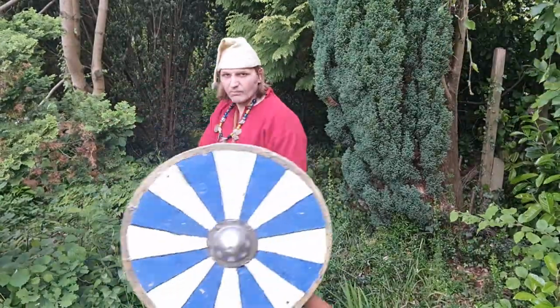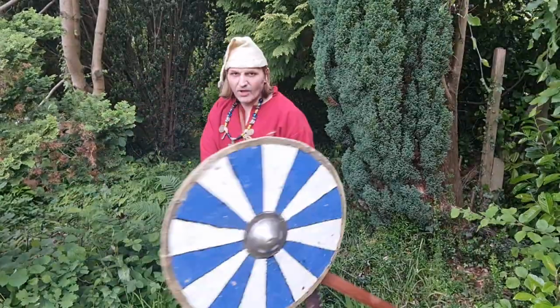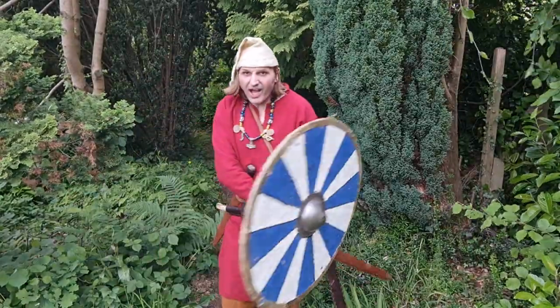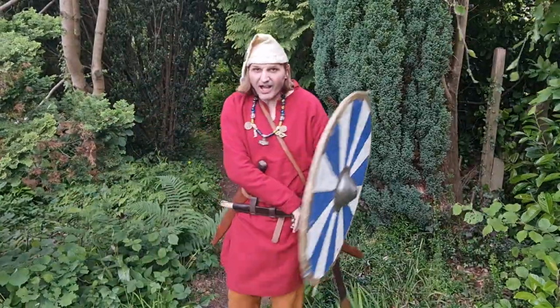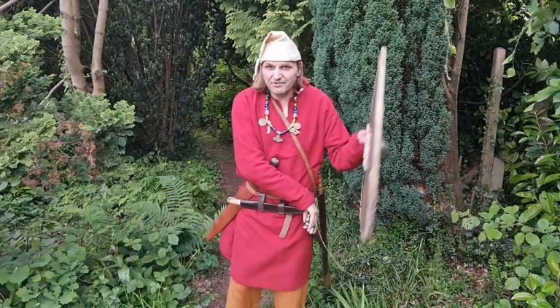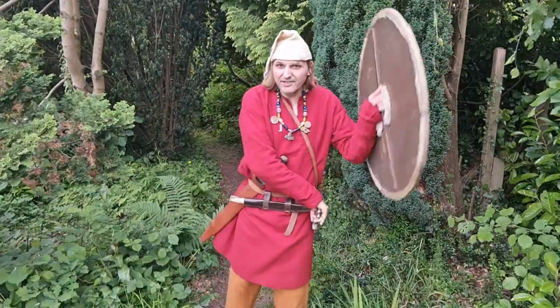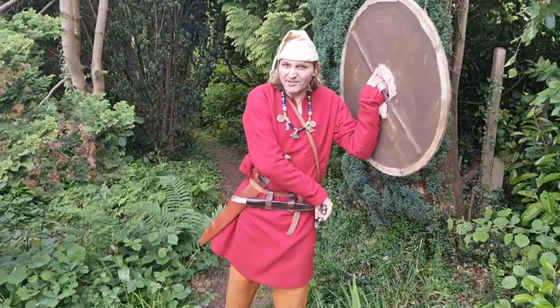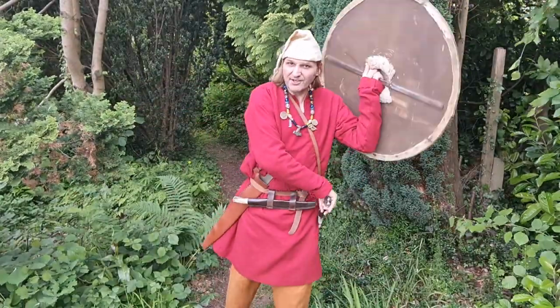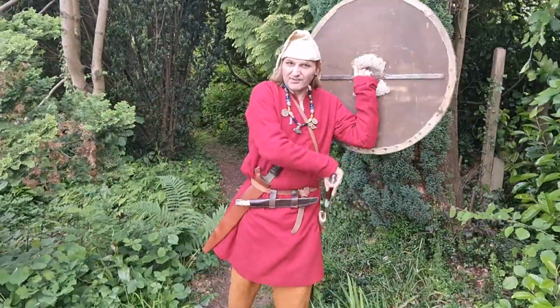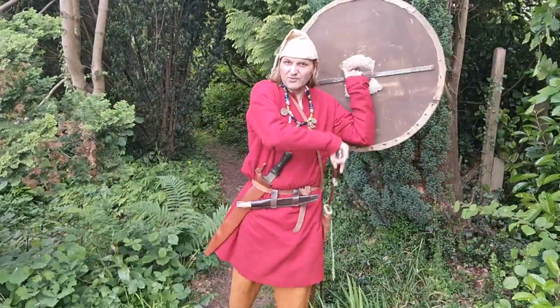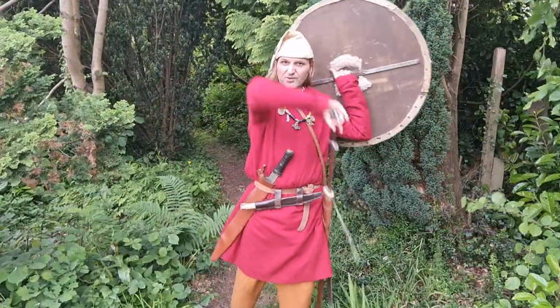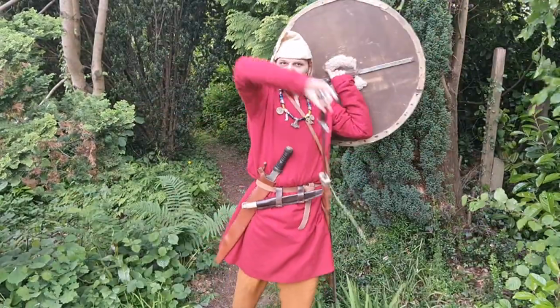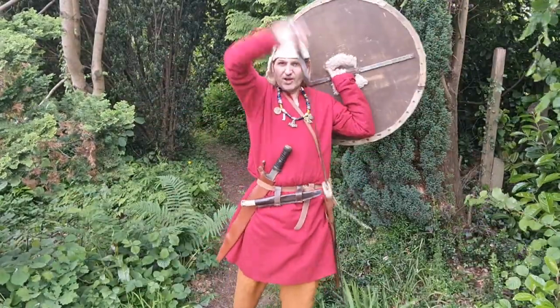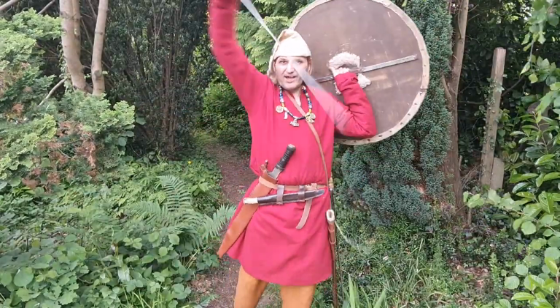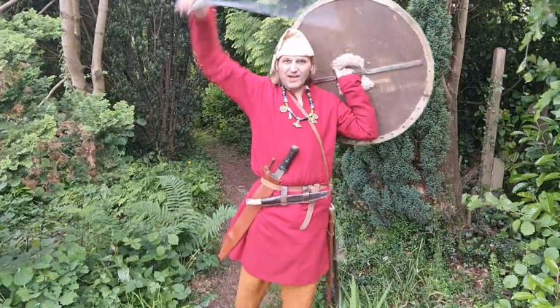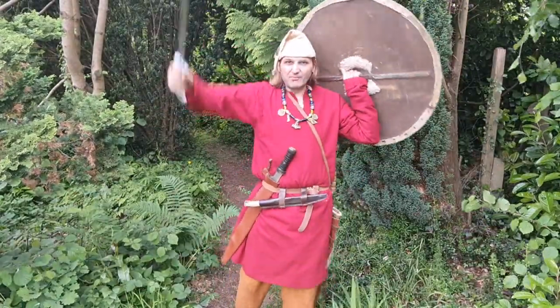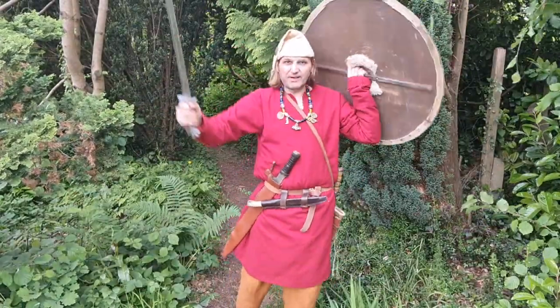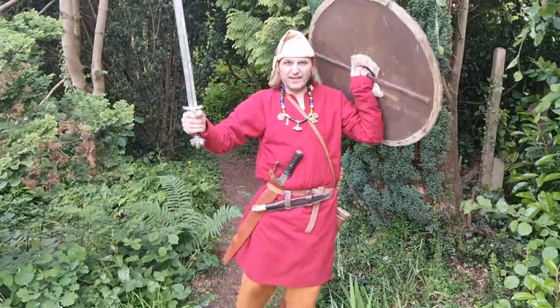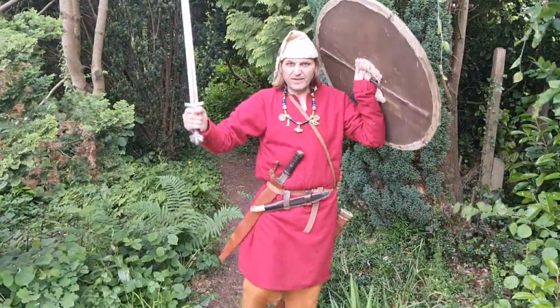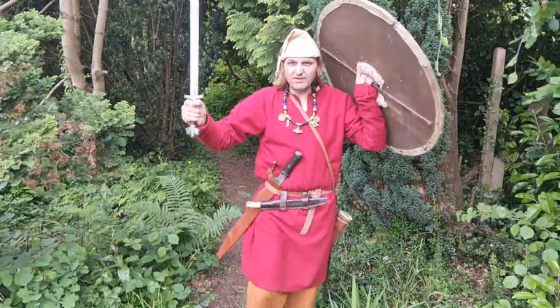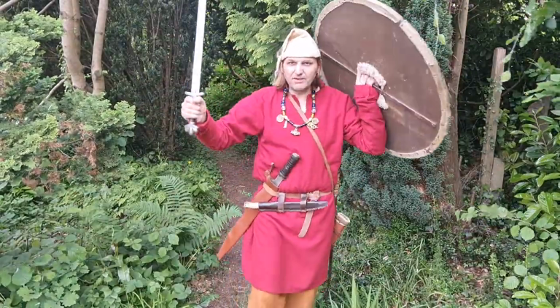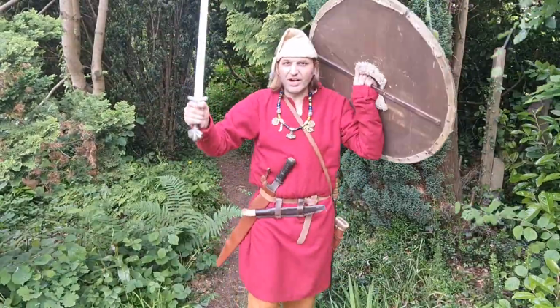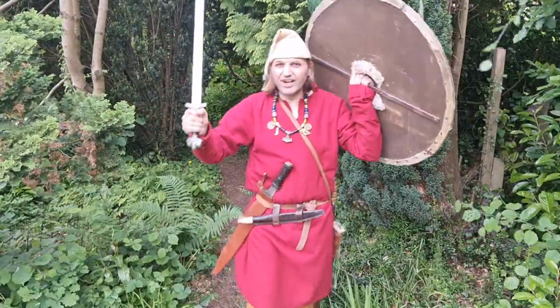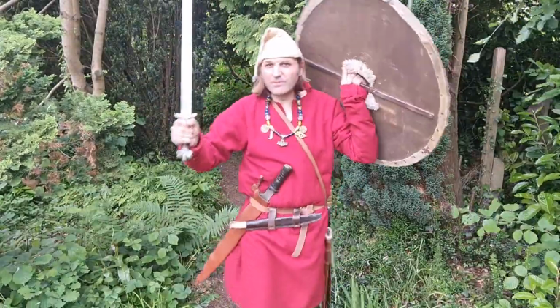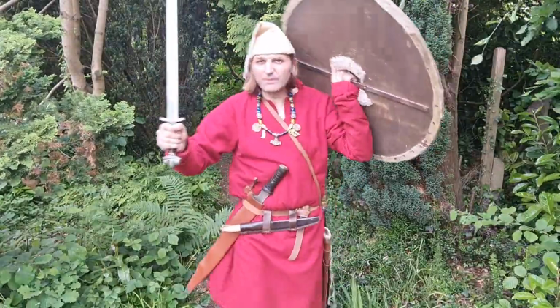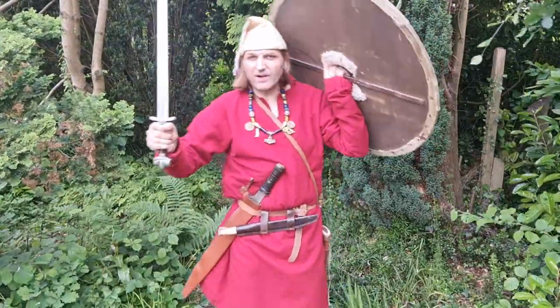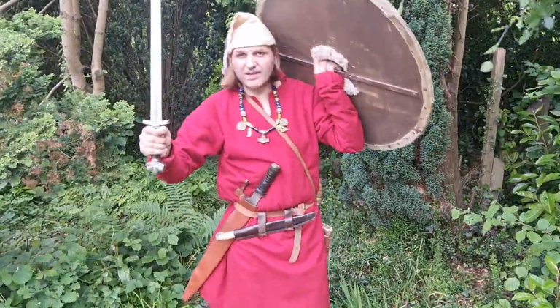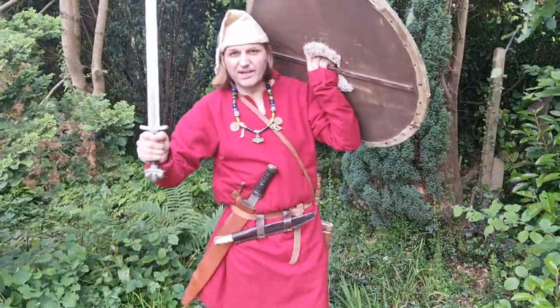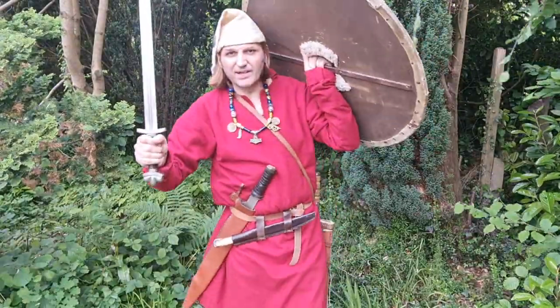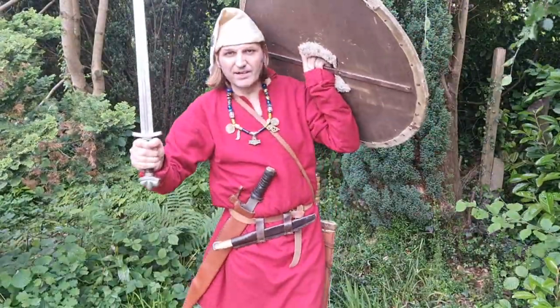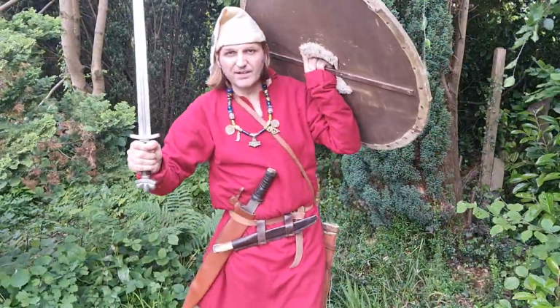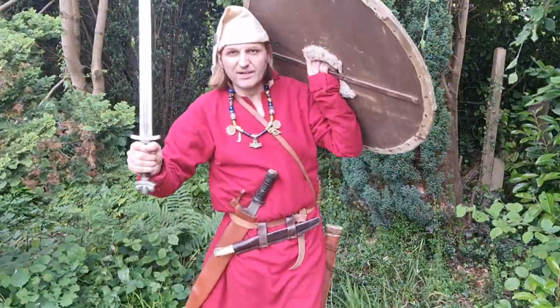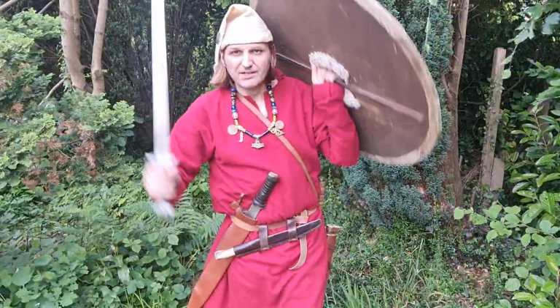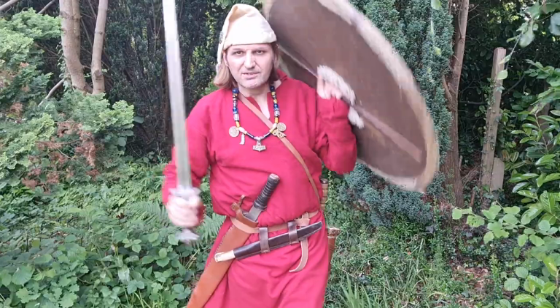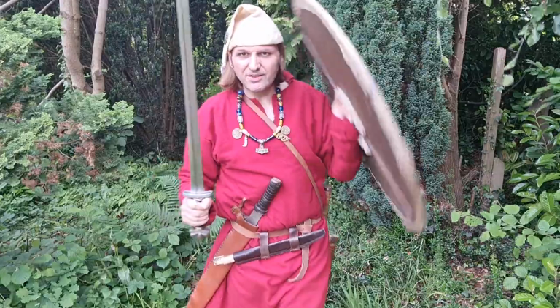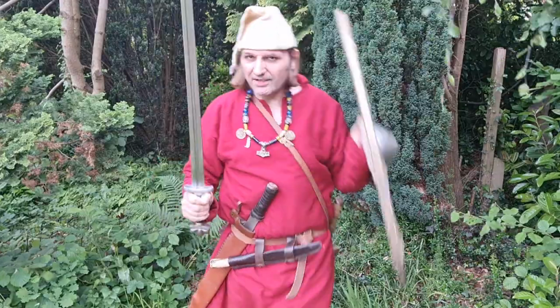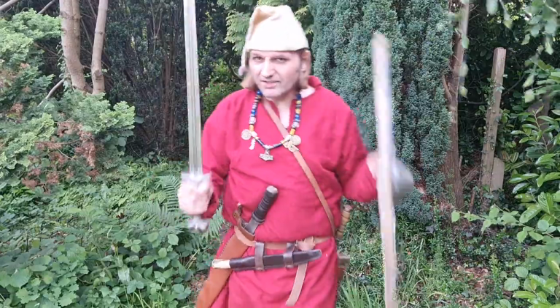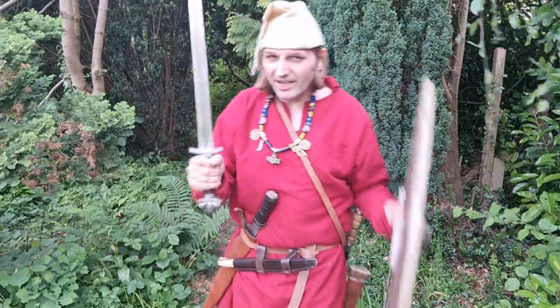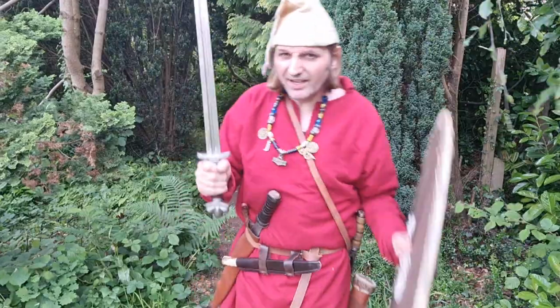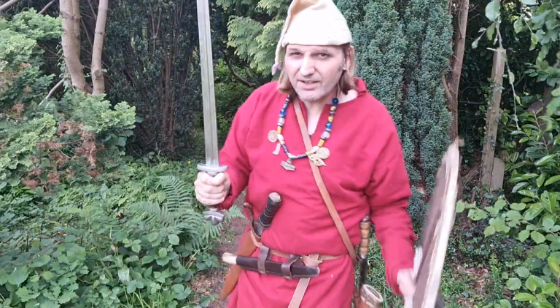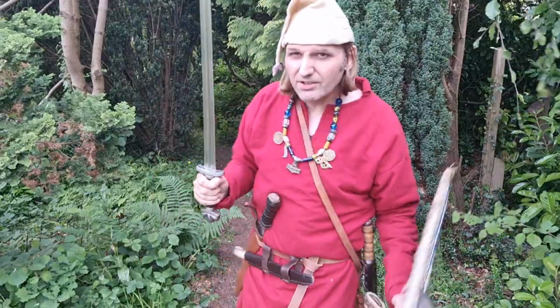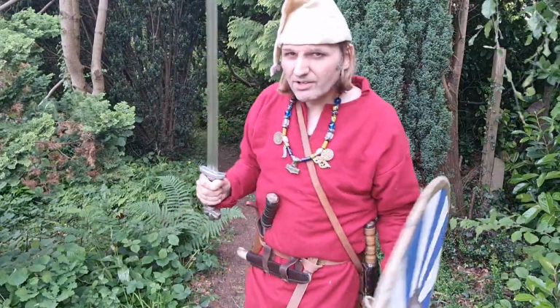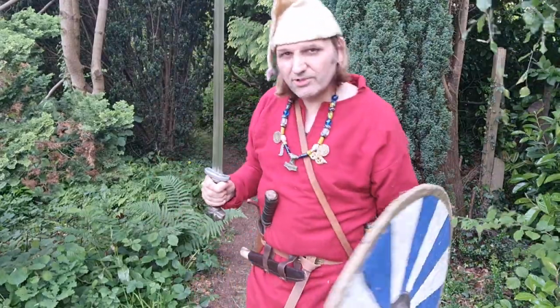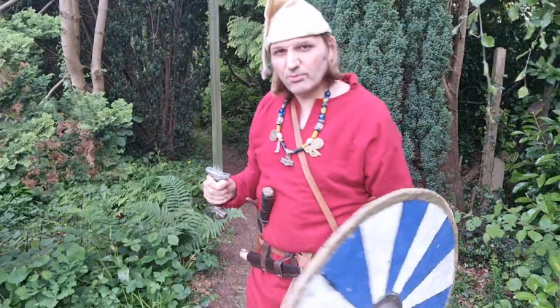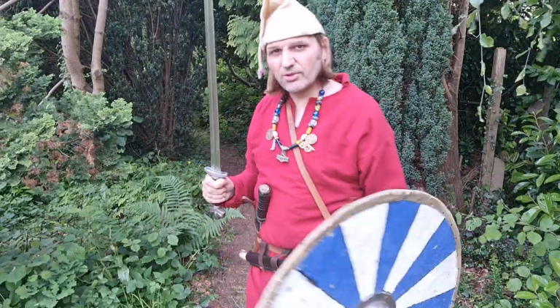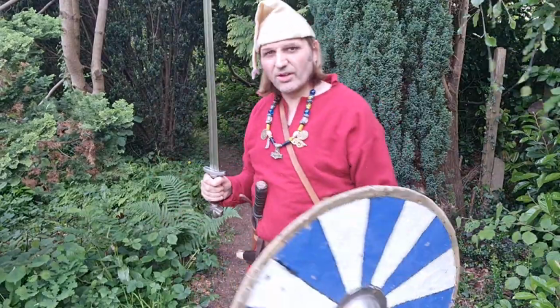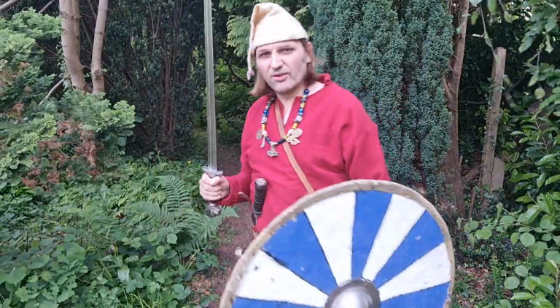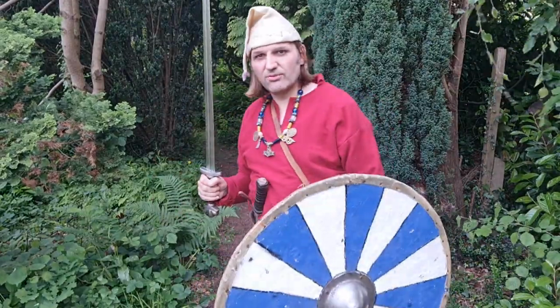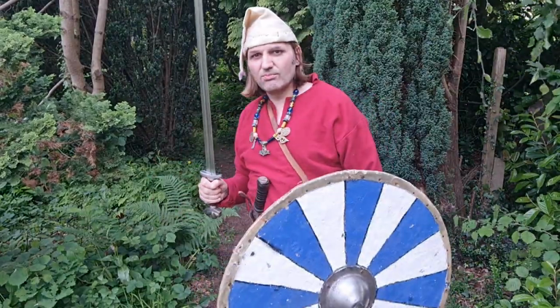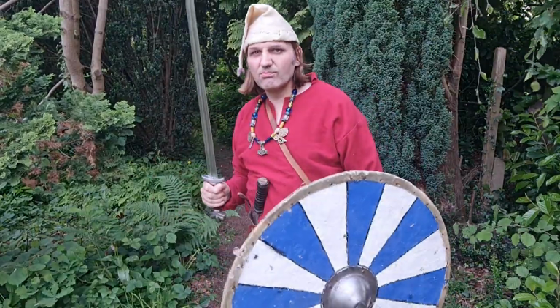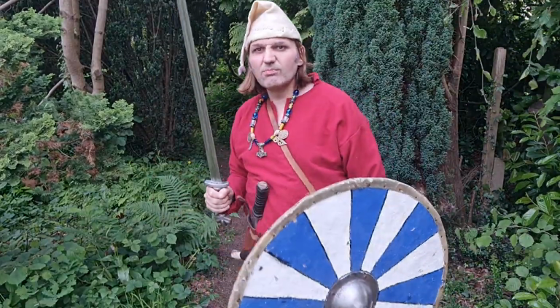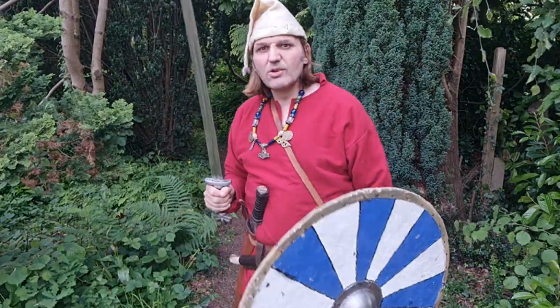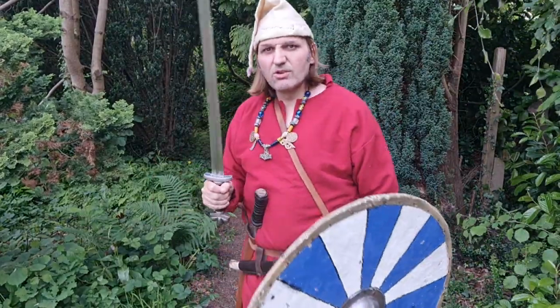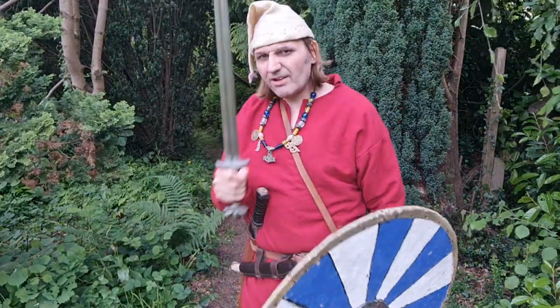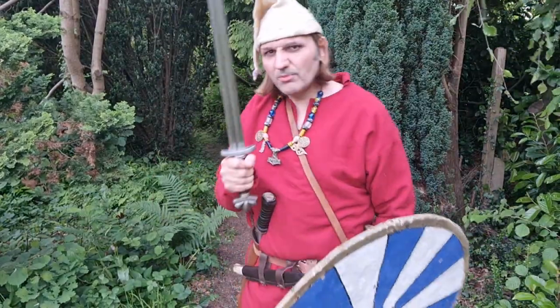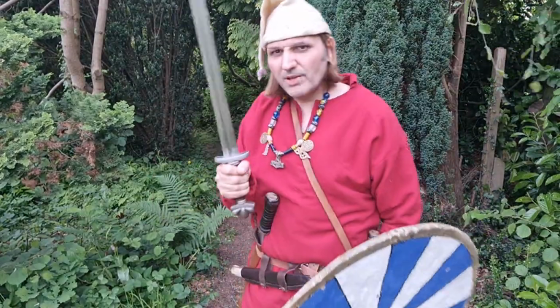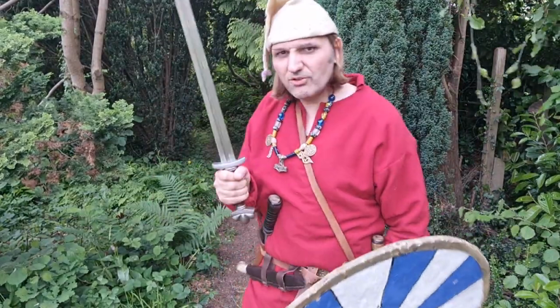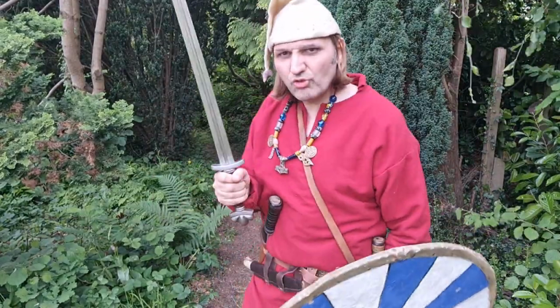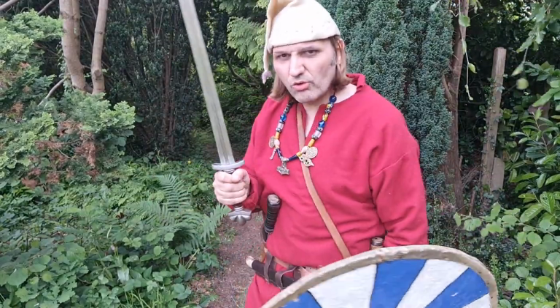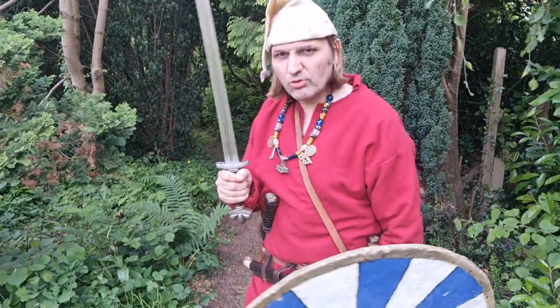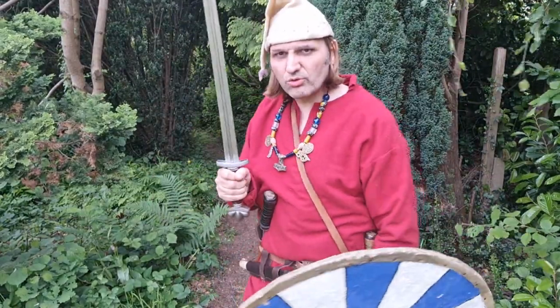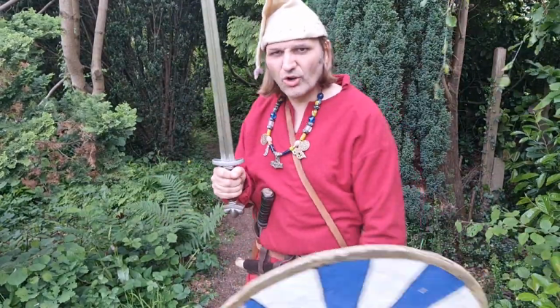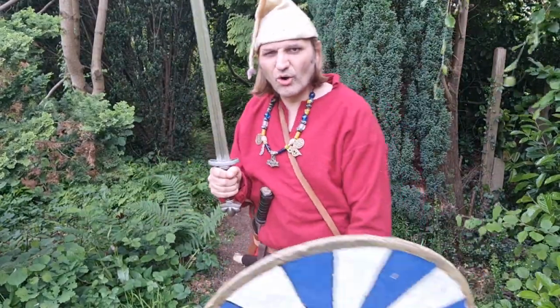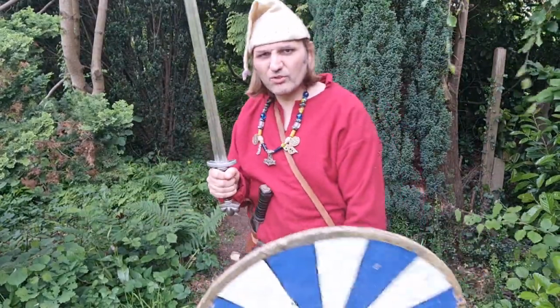Hi! Greetings! I am Braggie and I am a Viking. Today it is one of those random historical talks.